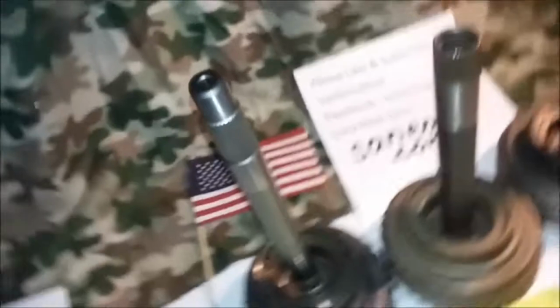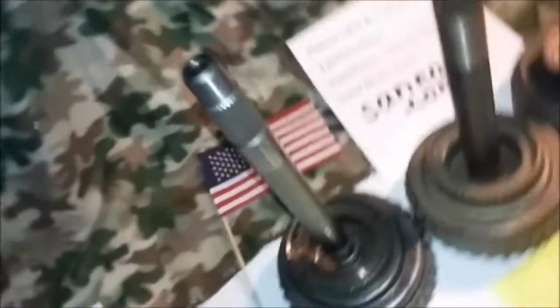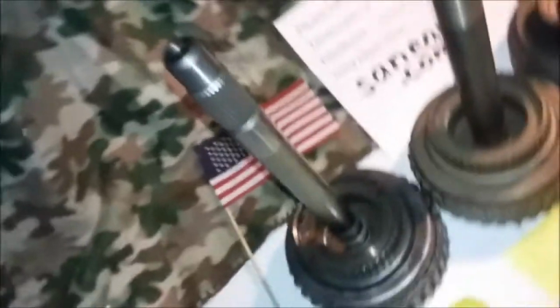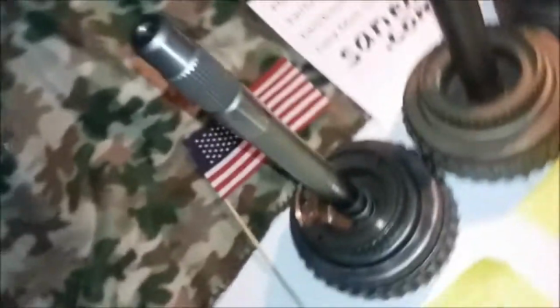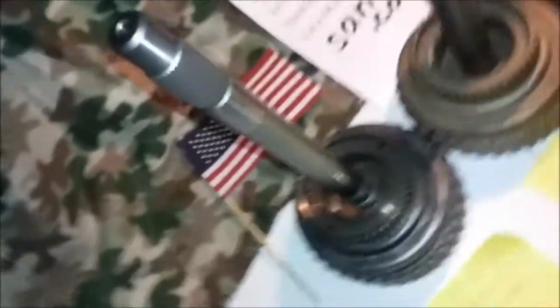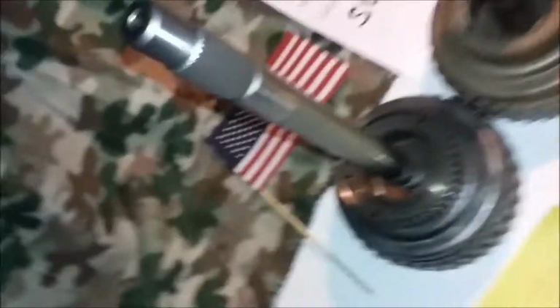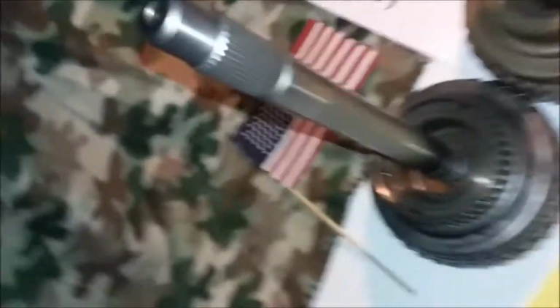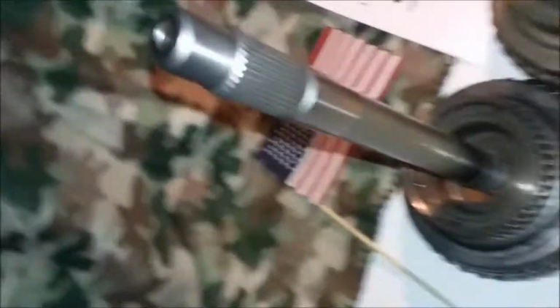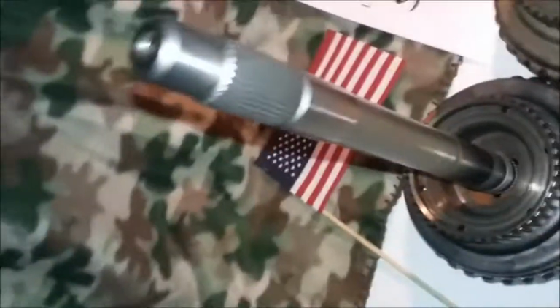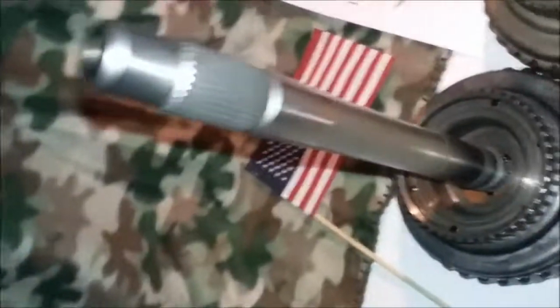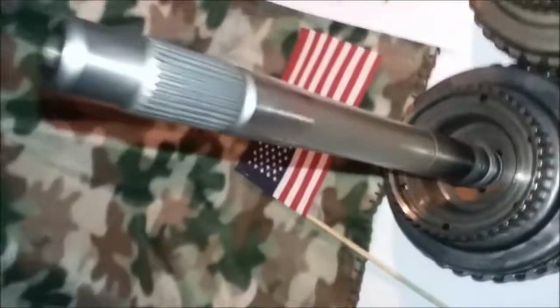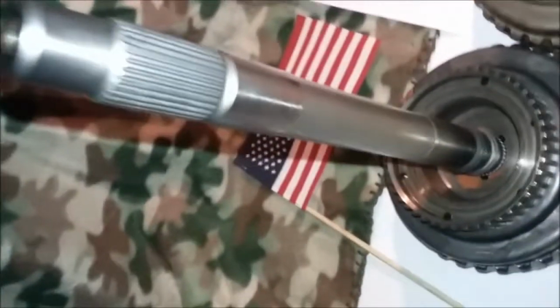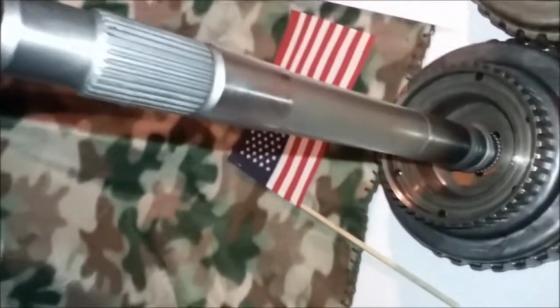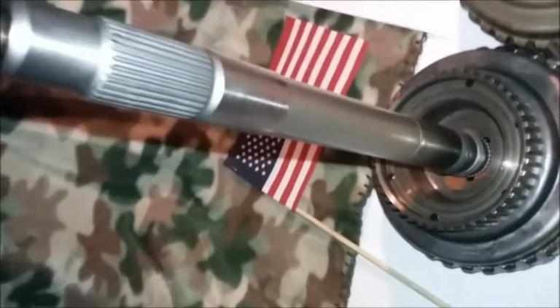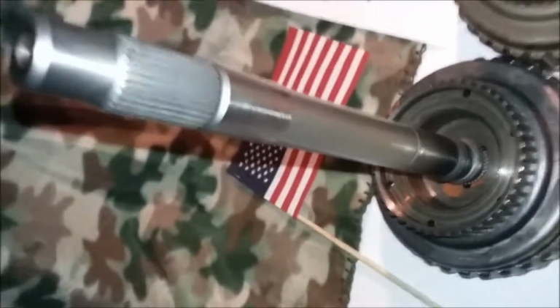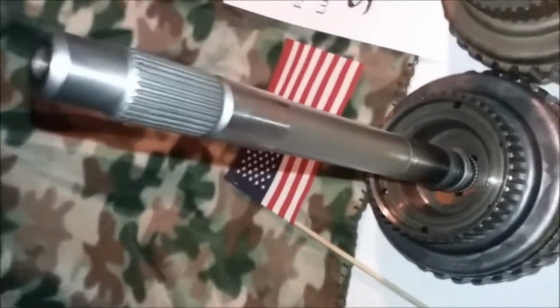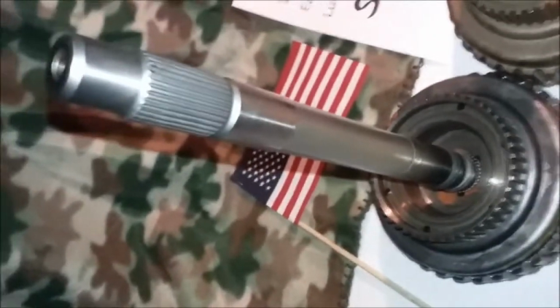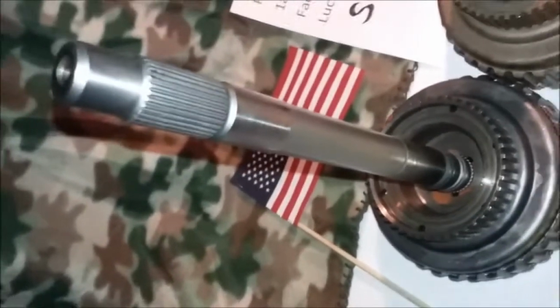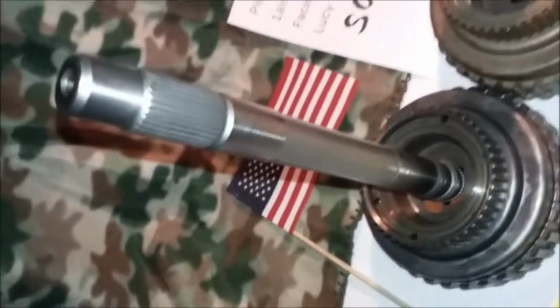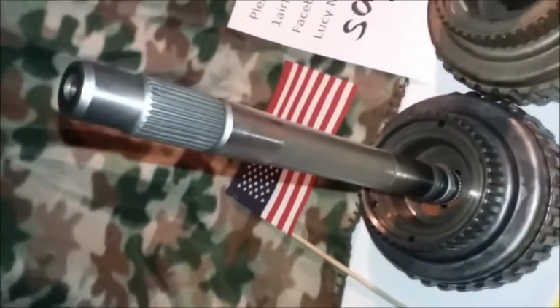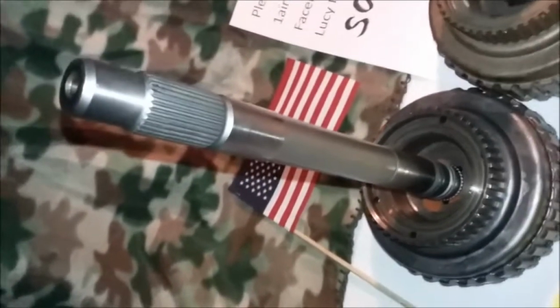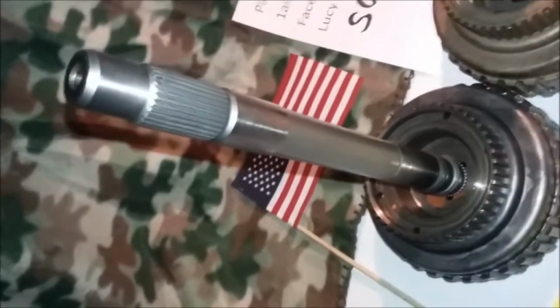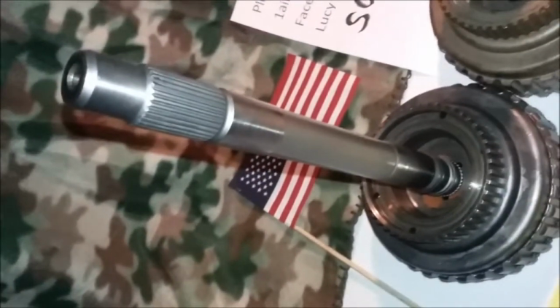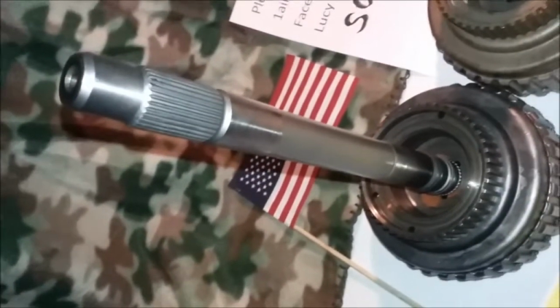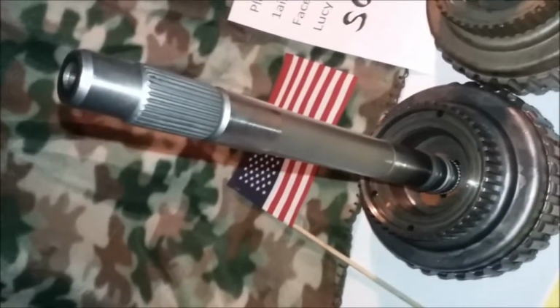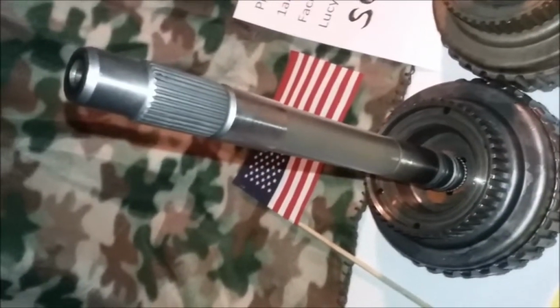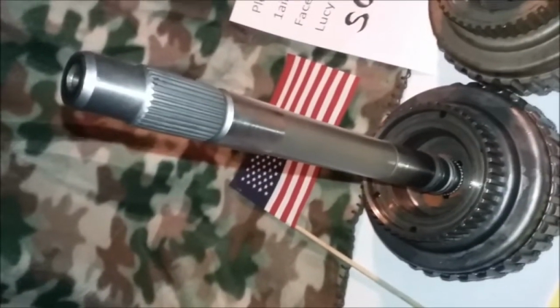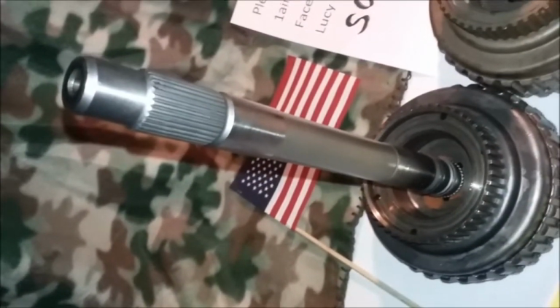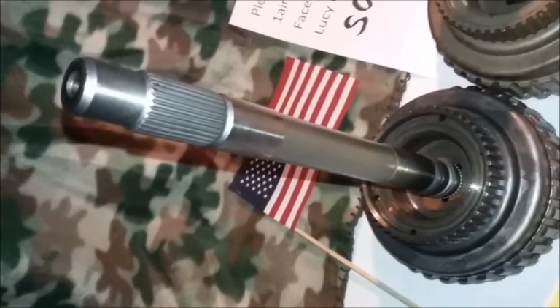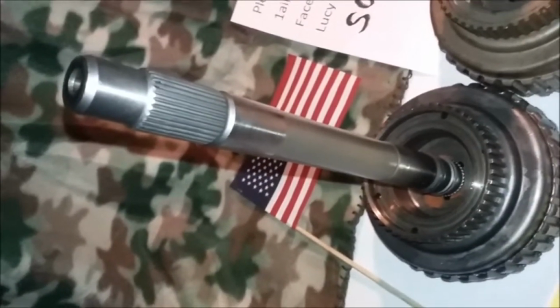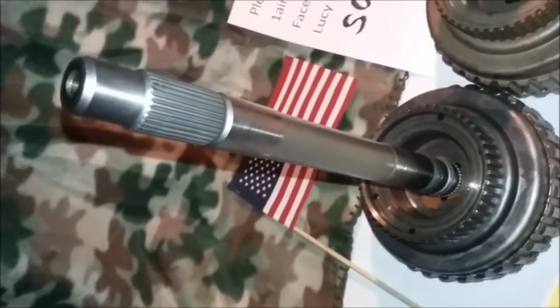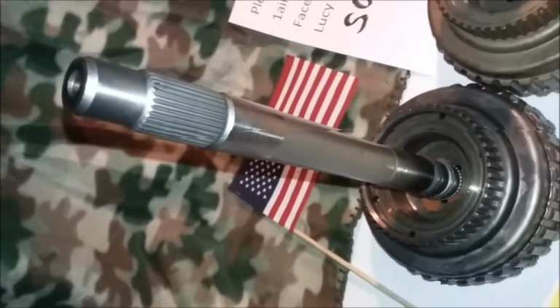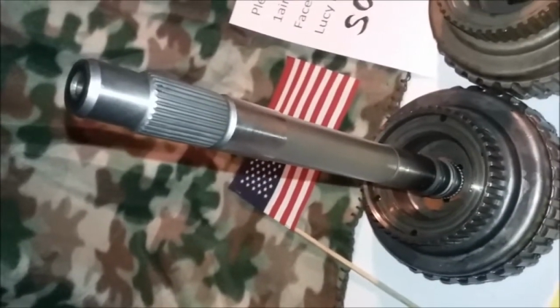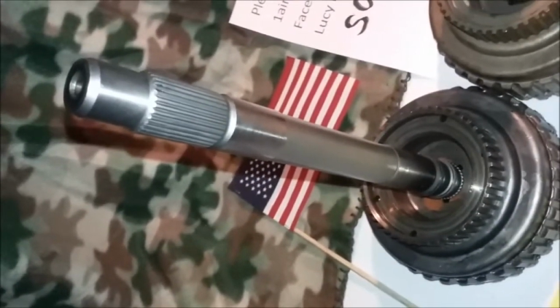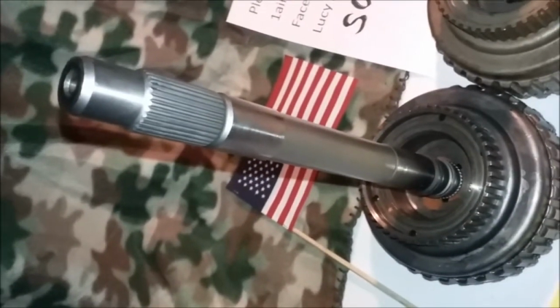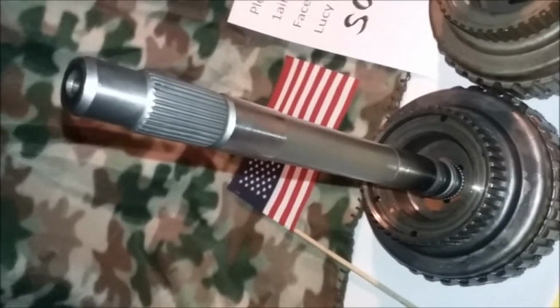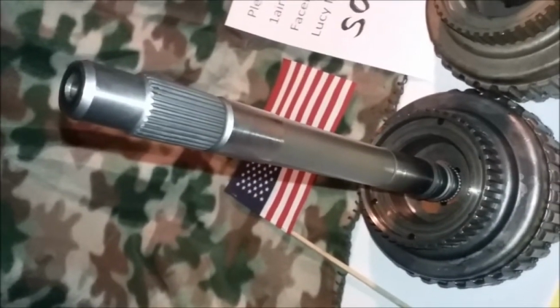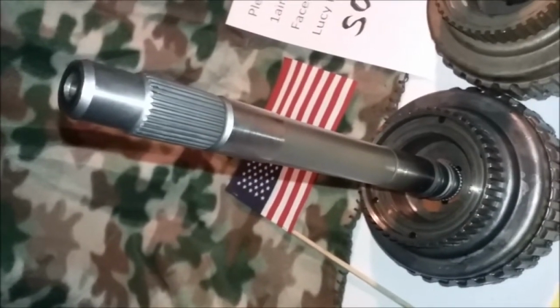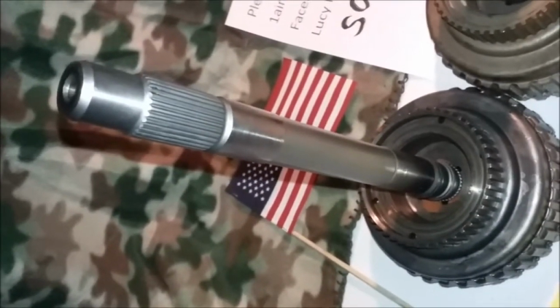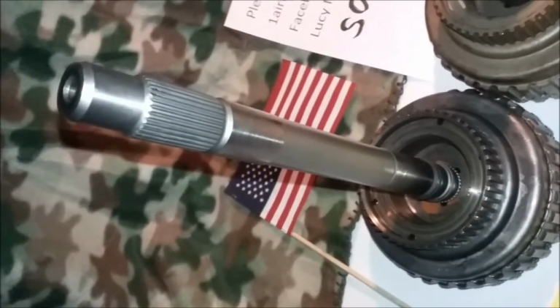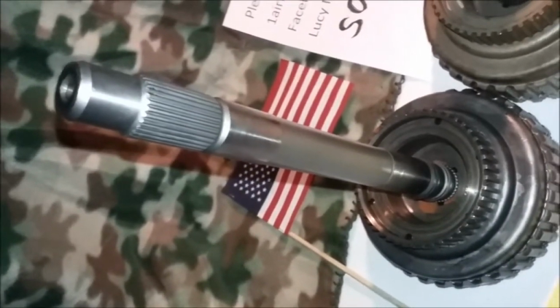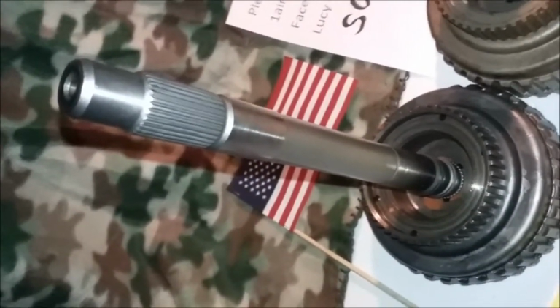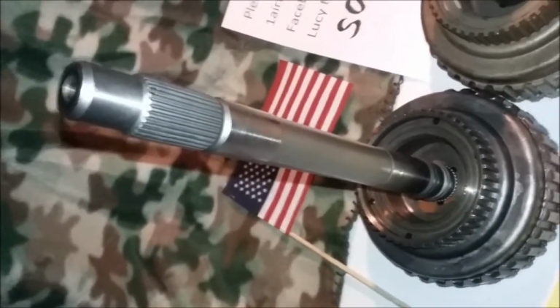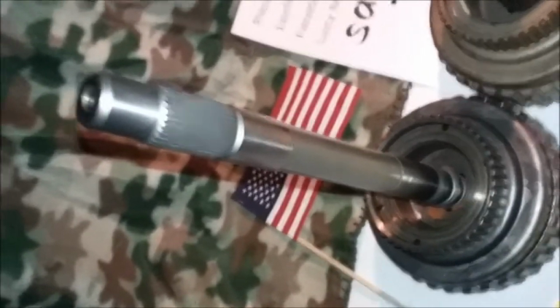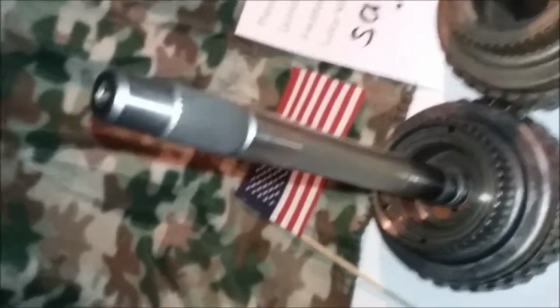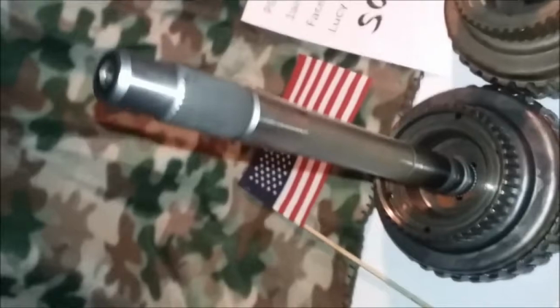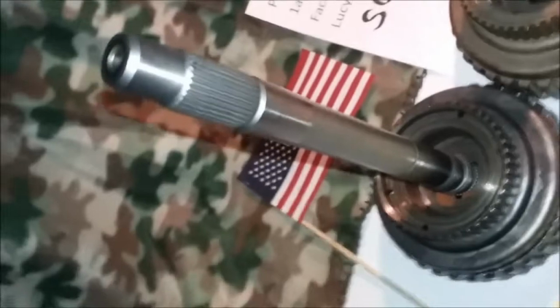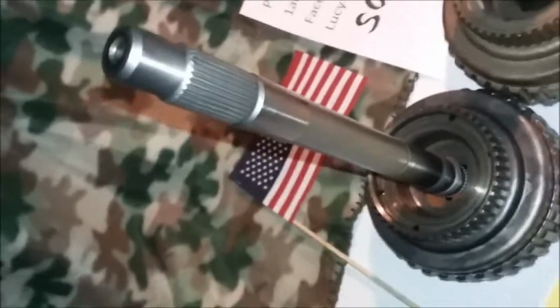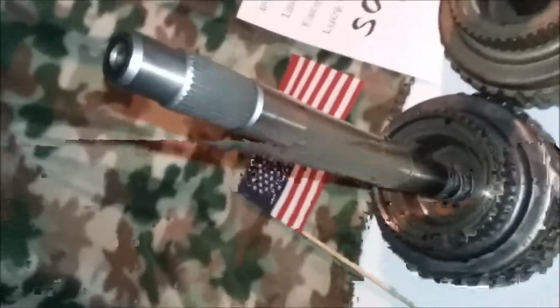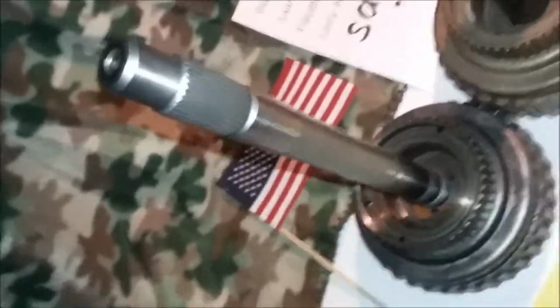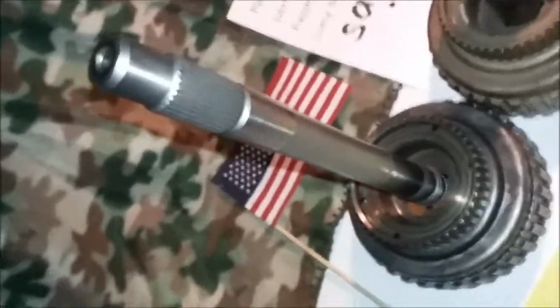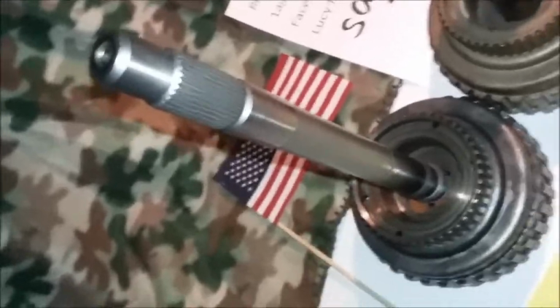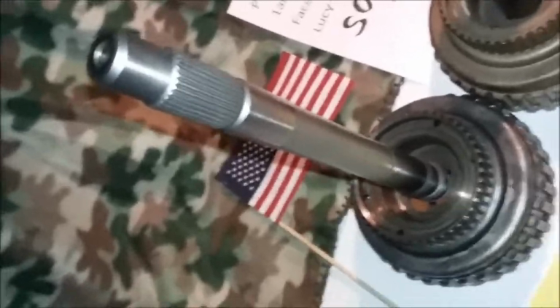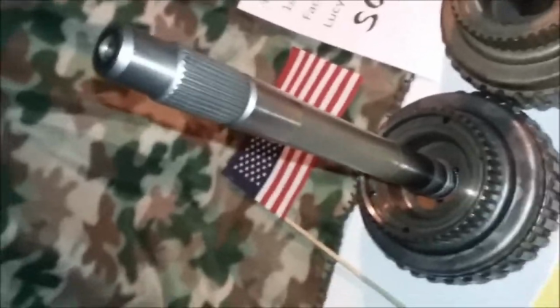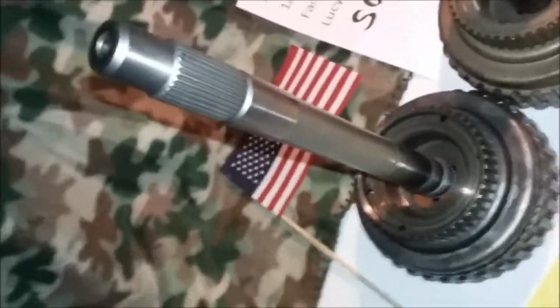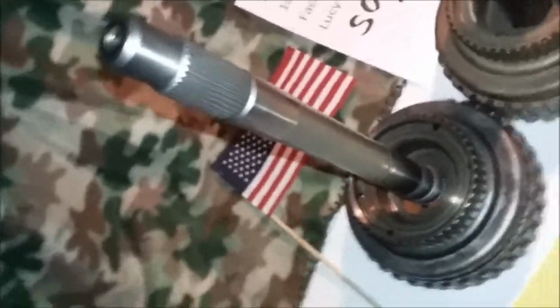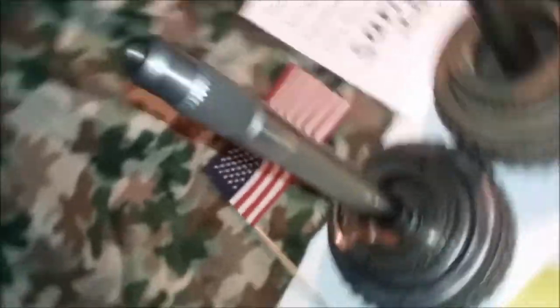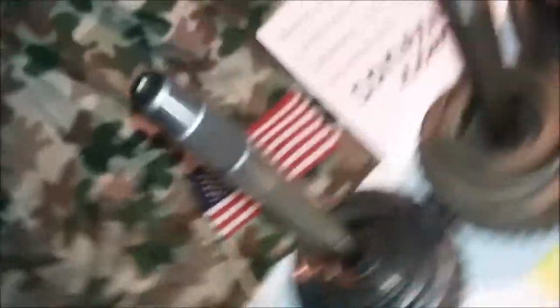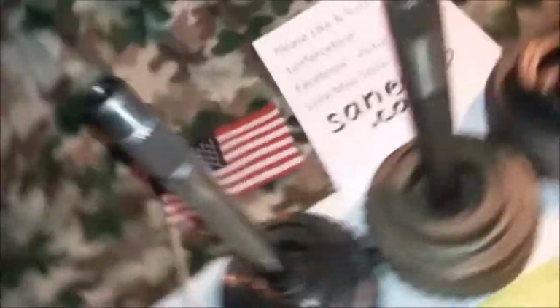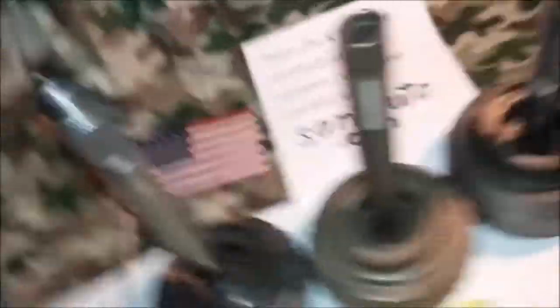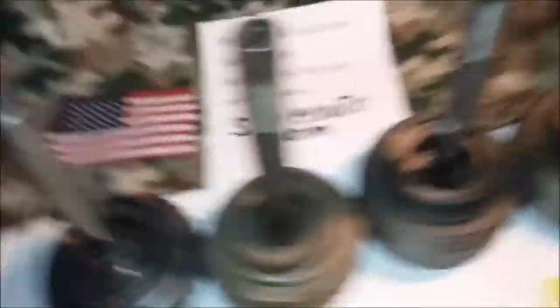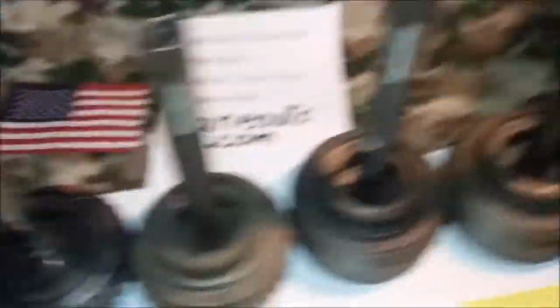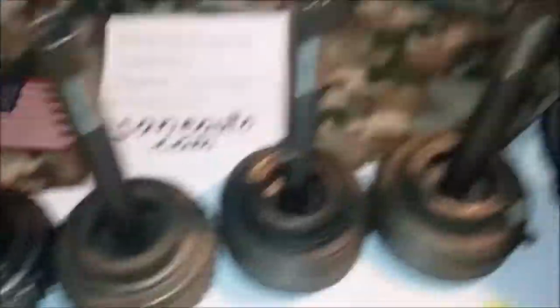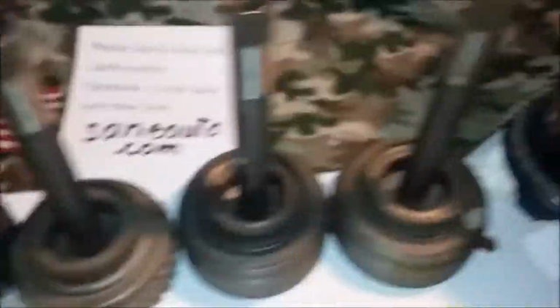This is the 4R75W drum. The 4R70W will not interchange into any of the AODs.